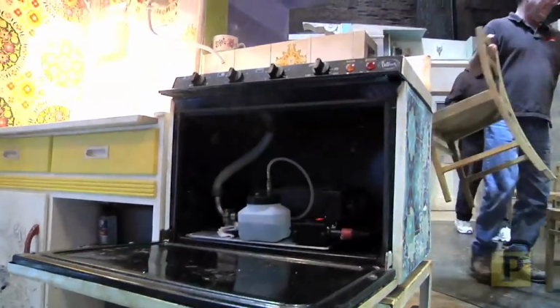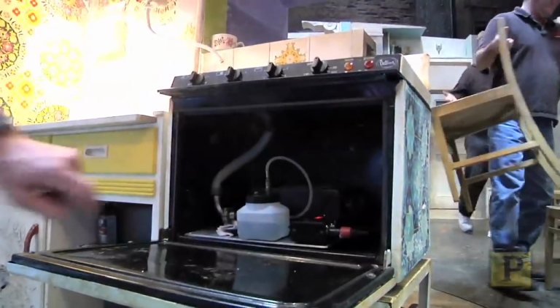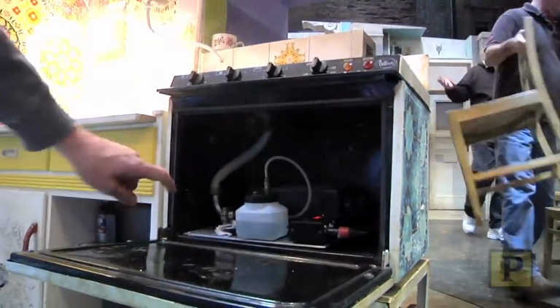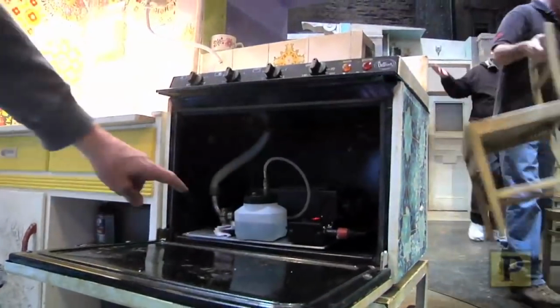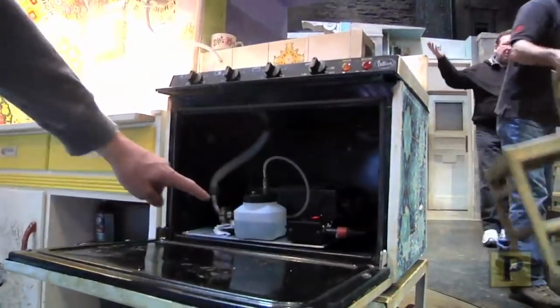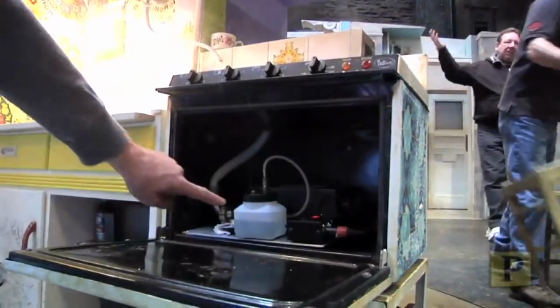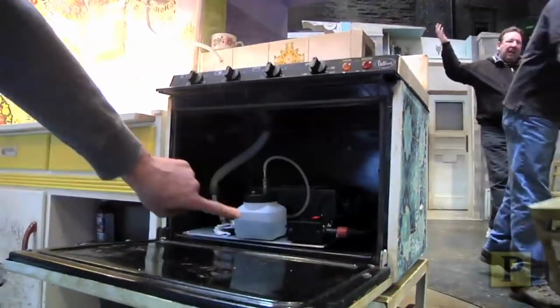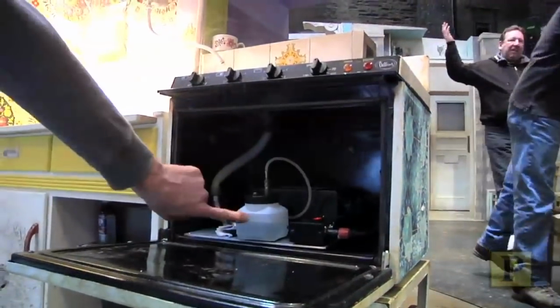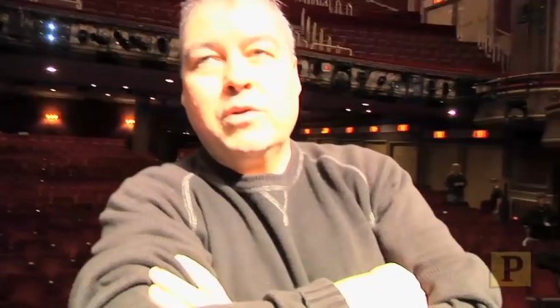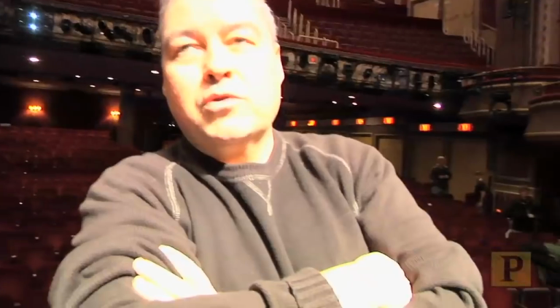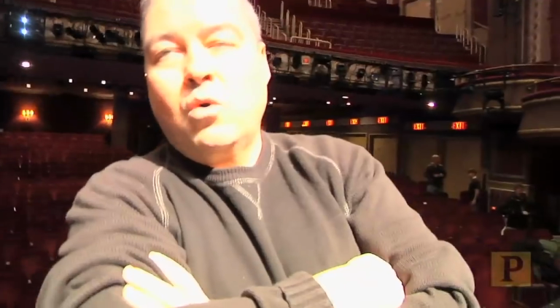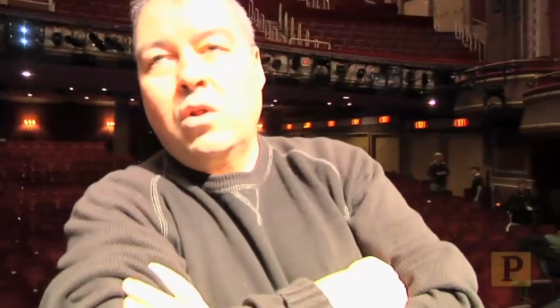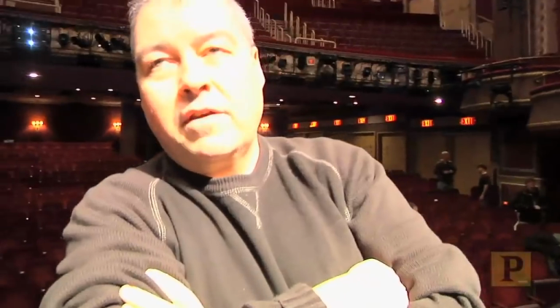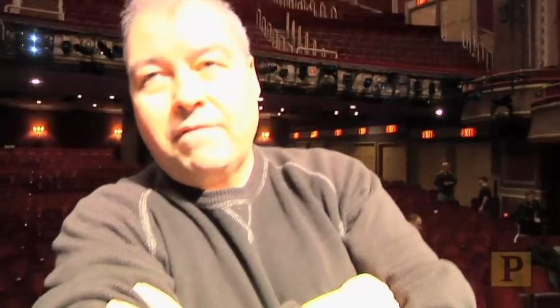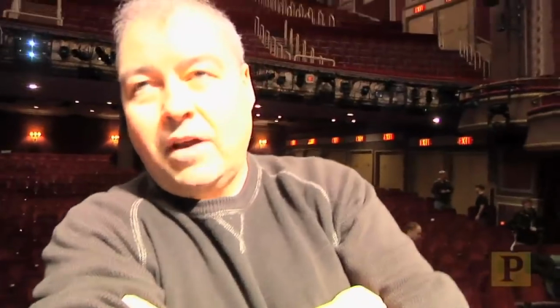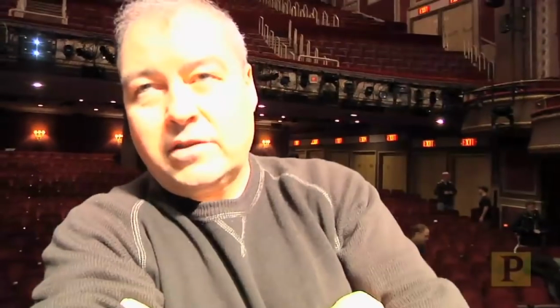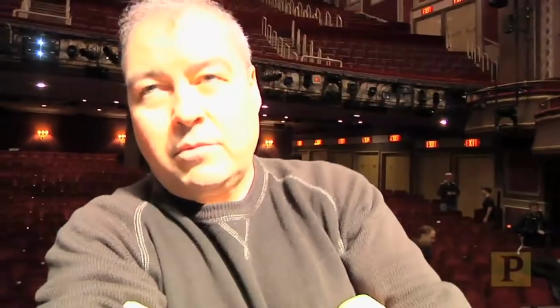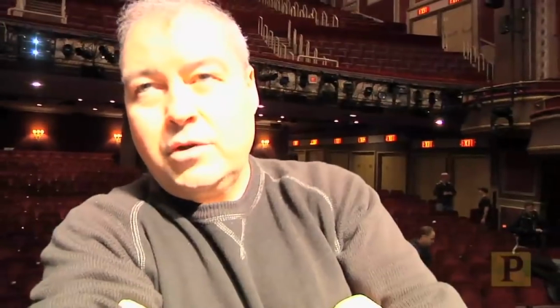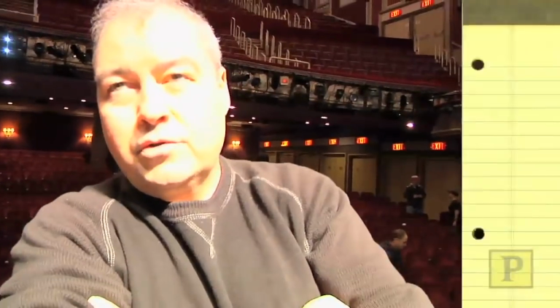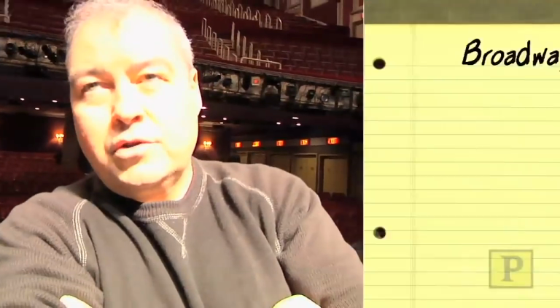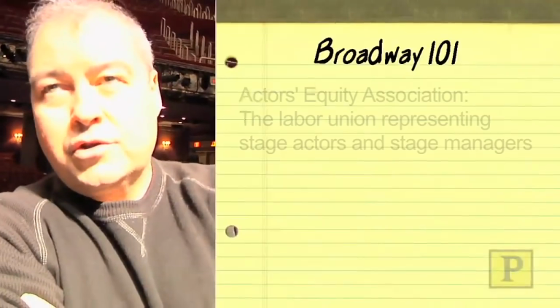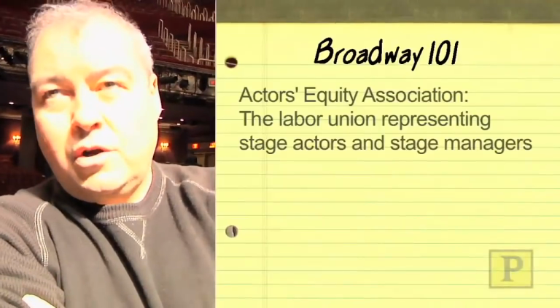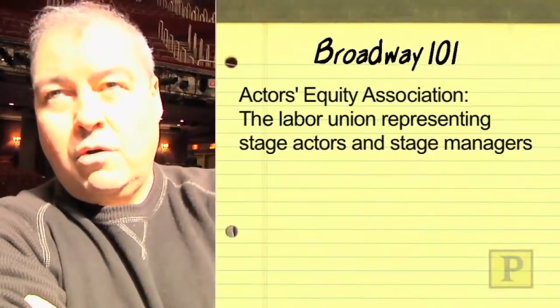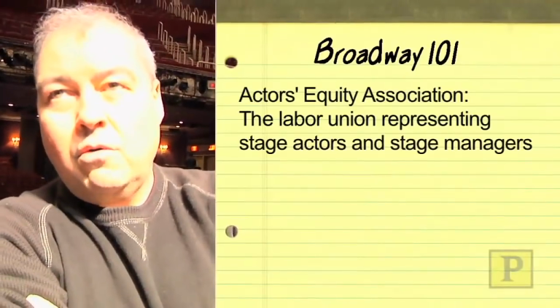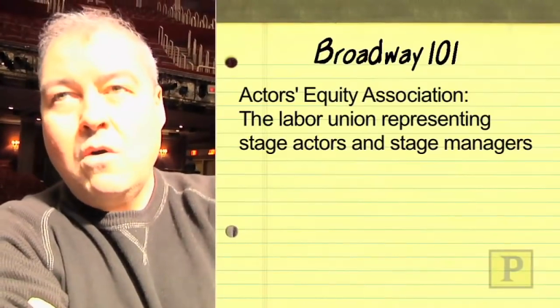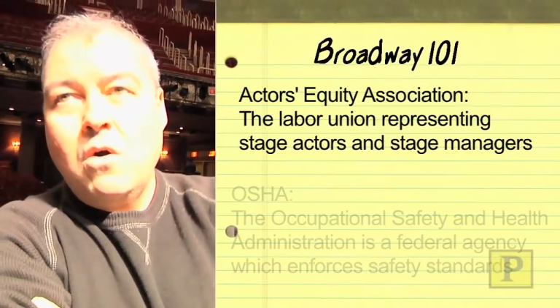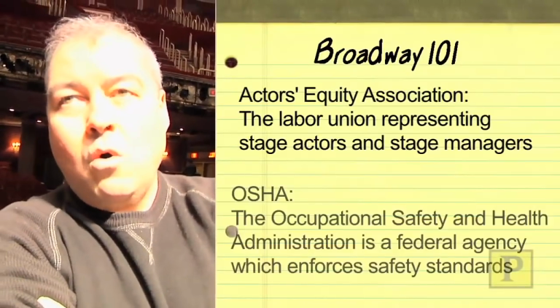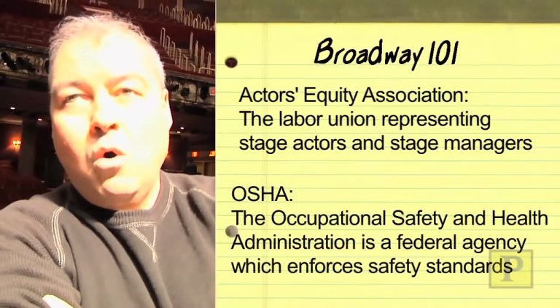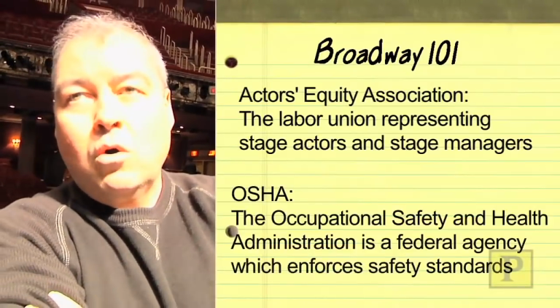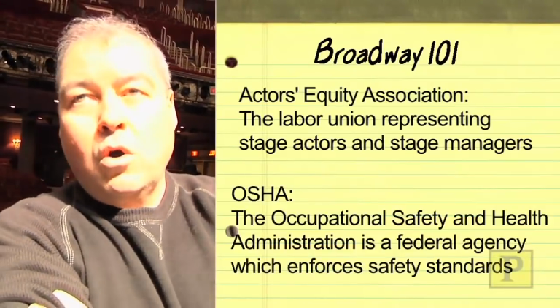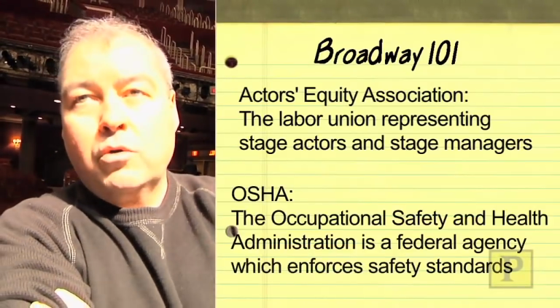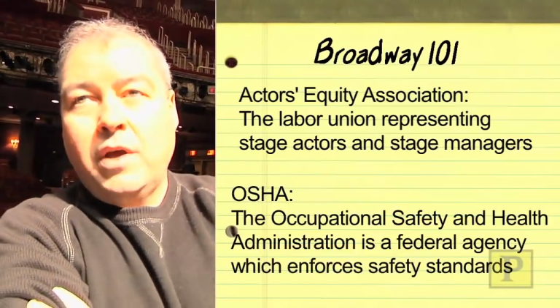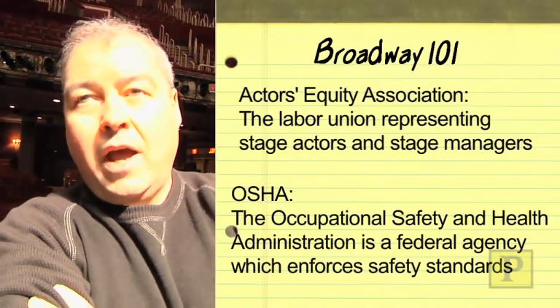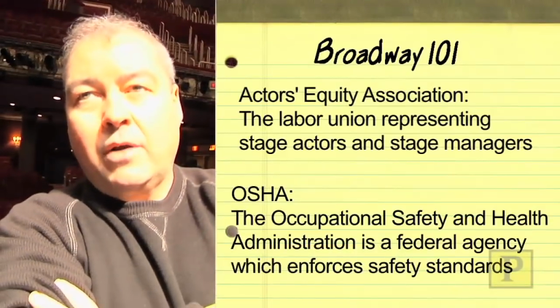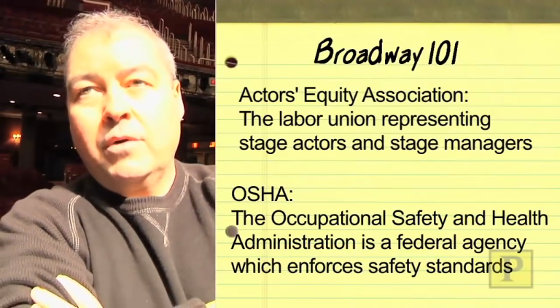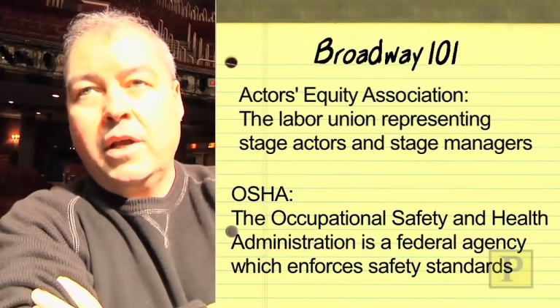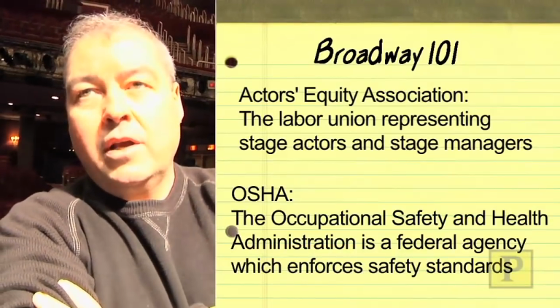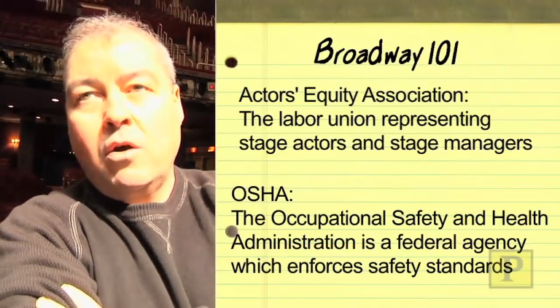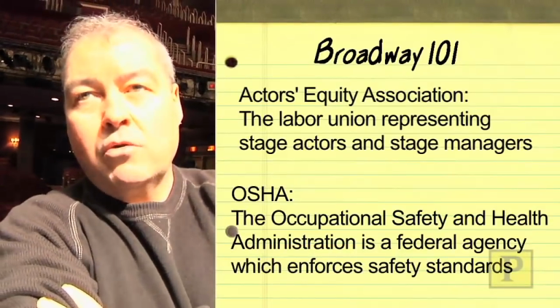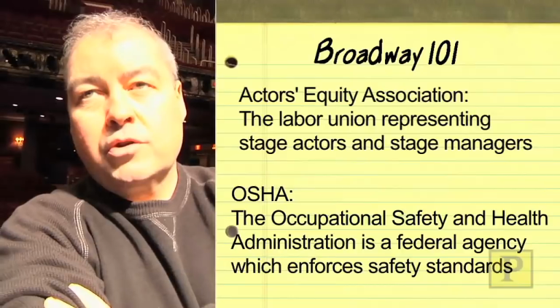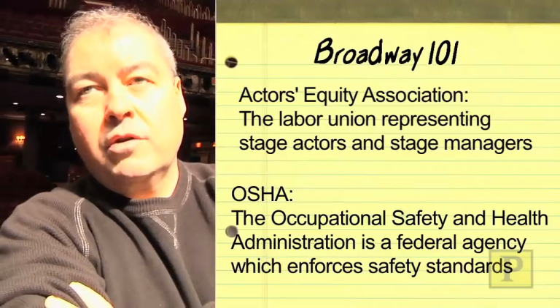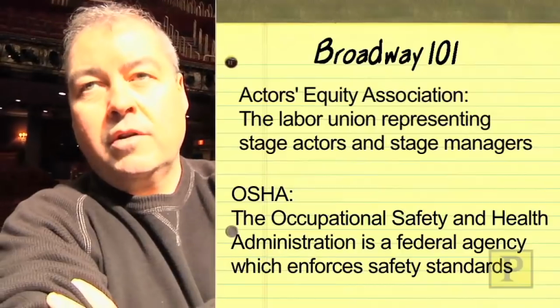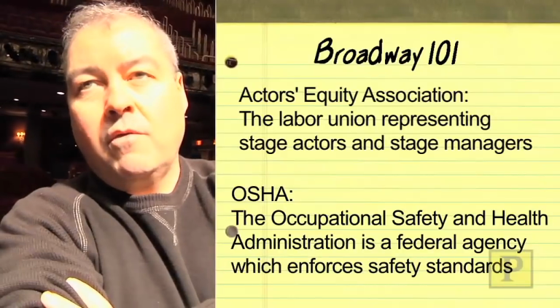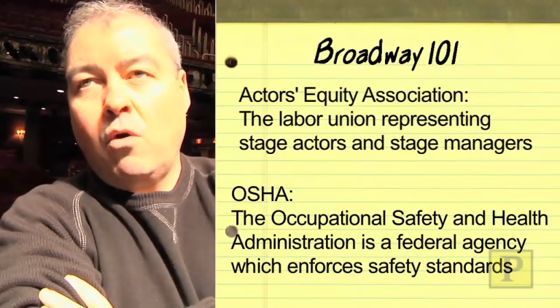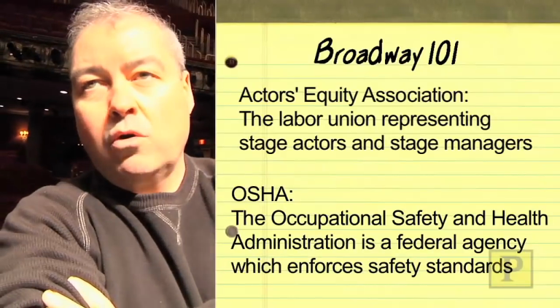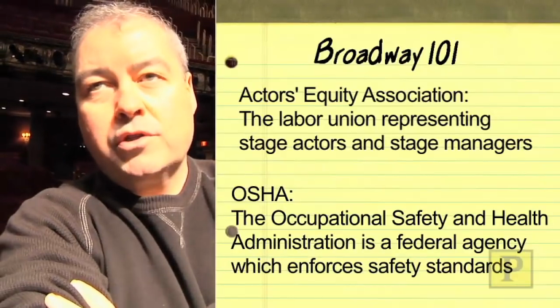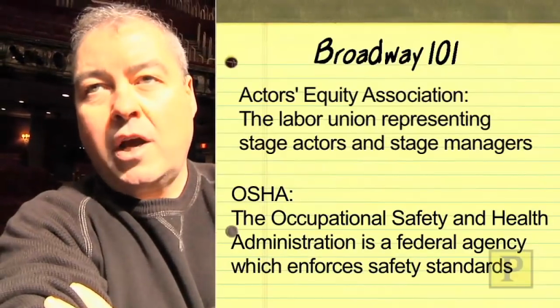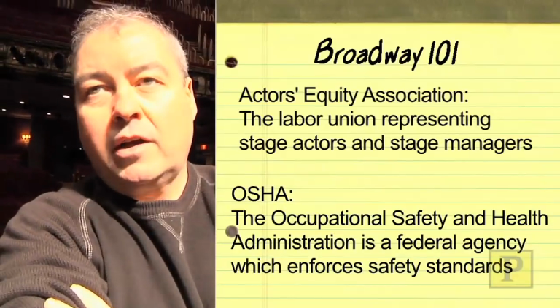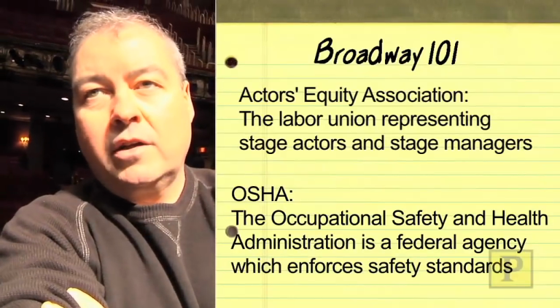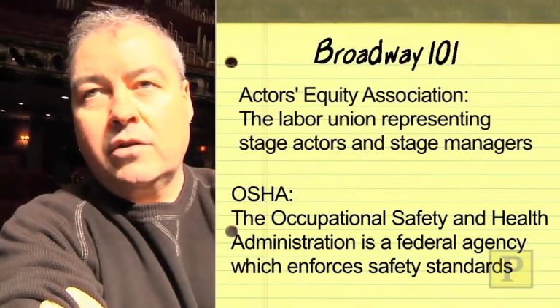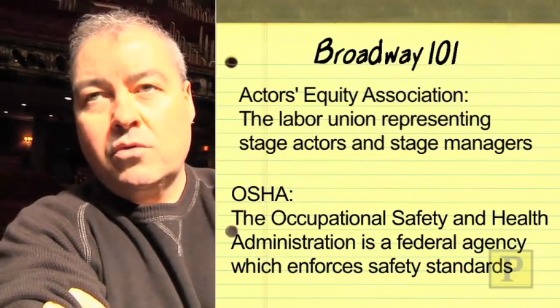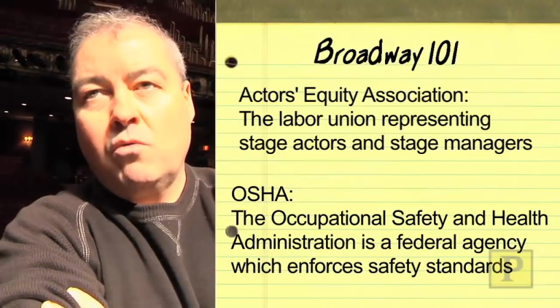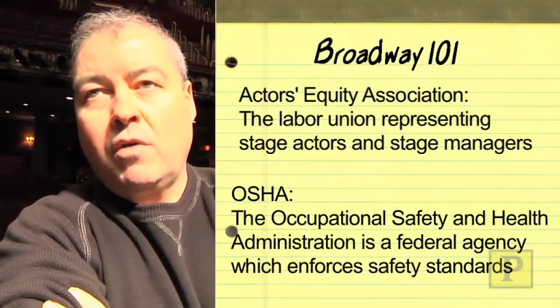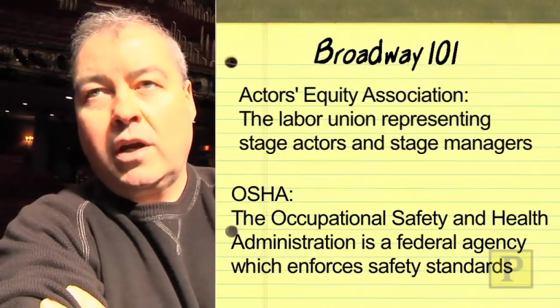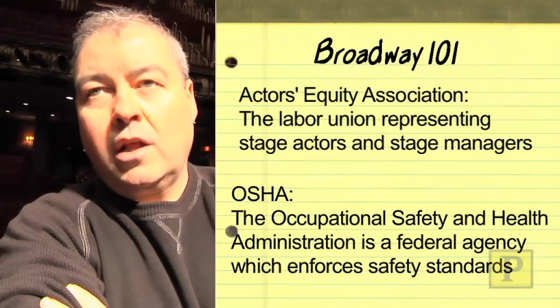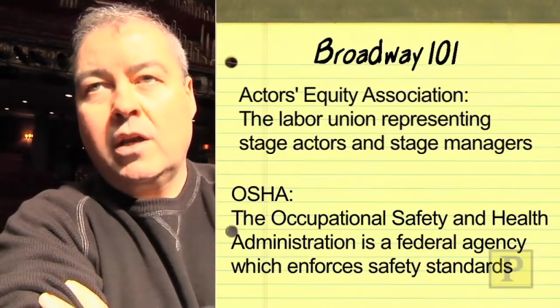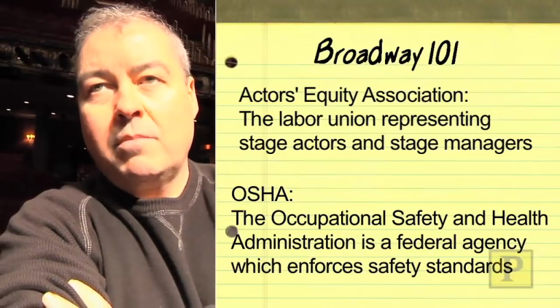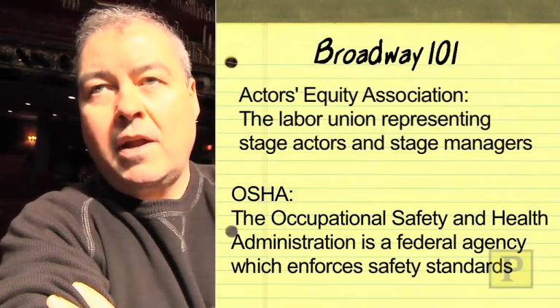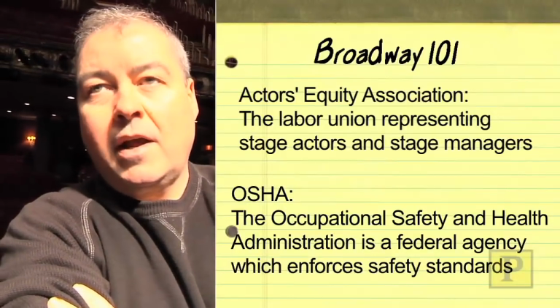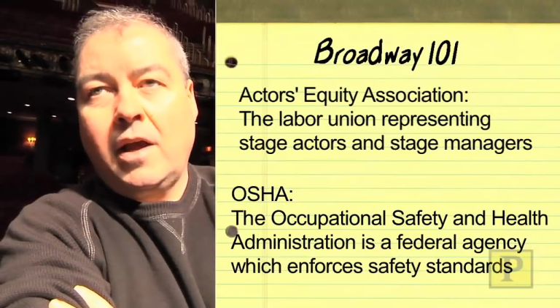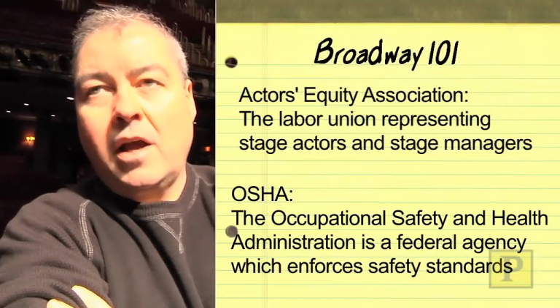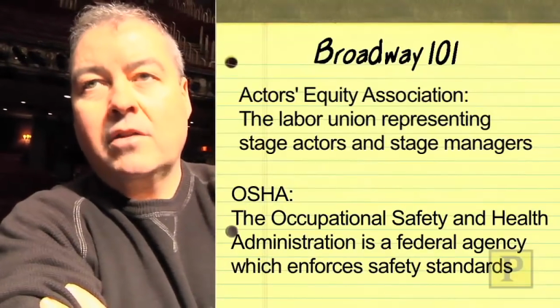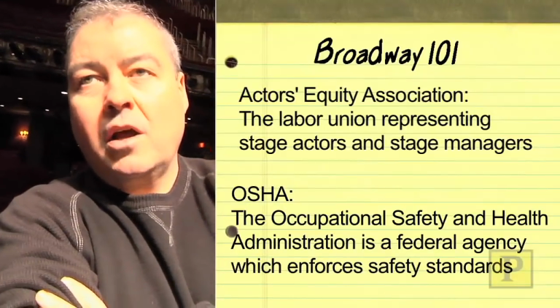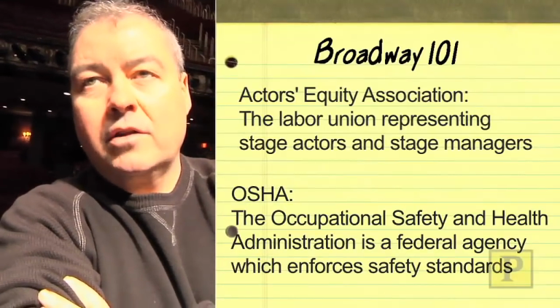All the chemicals and effects that we use in the show all go to Equity and OSHA — they're all checked and it's all regulated by those guidelines.